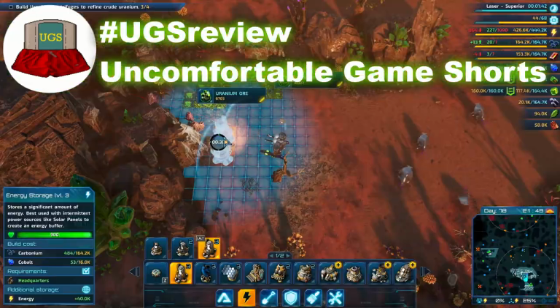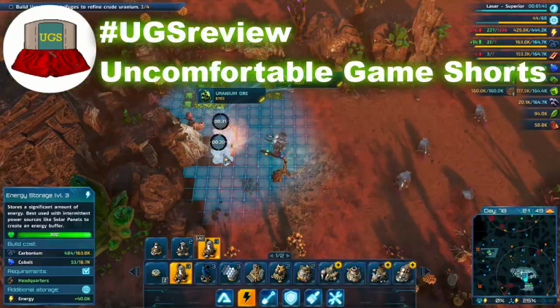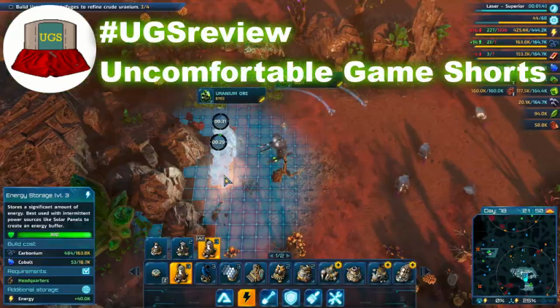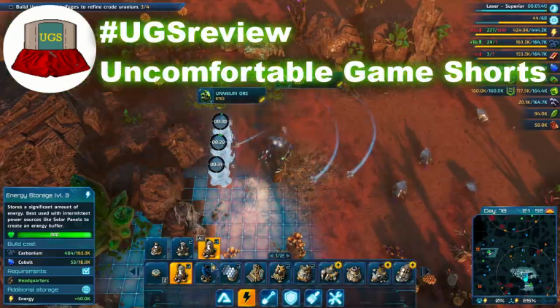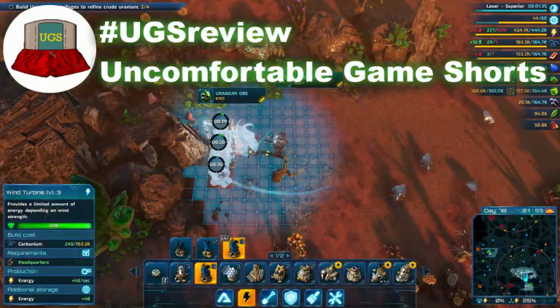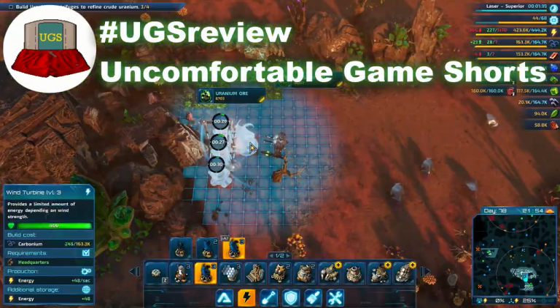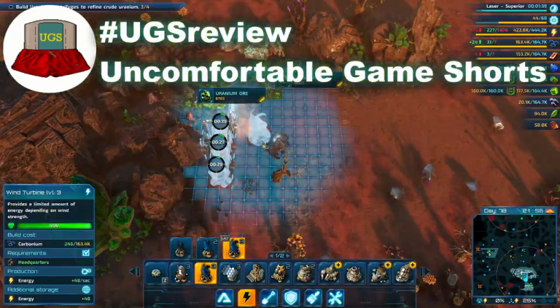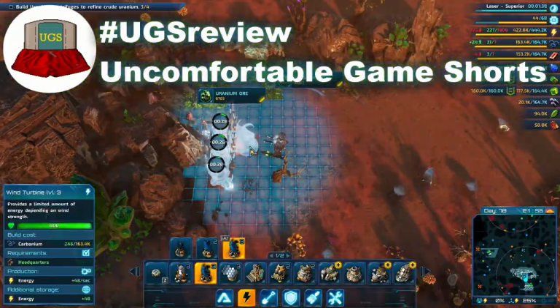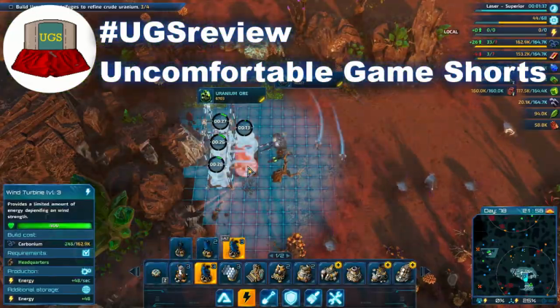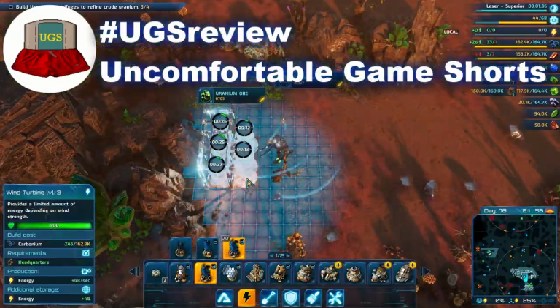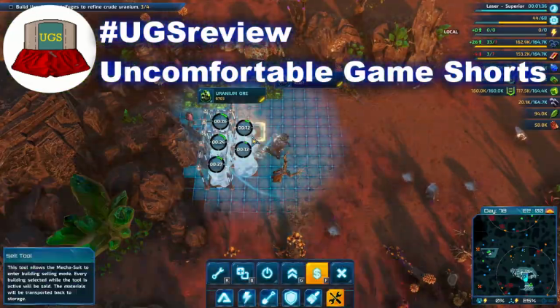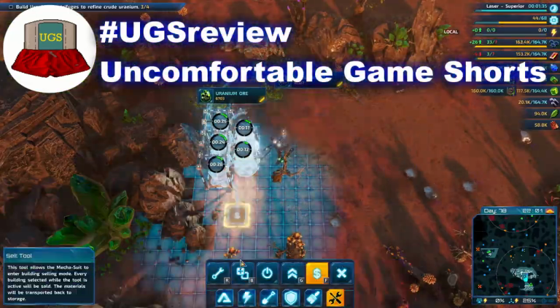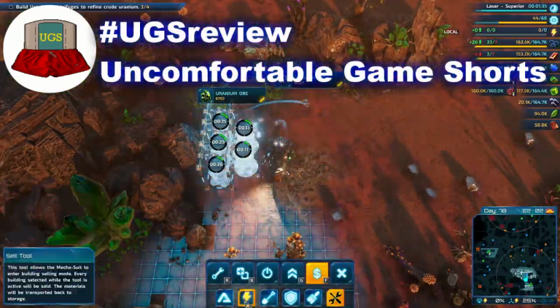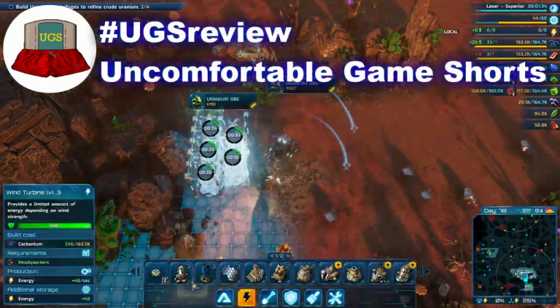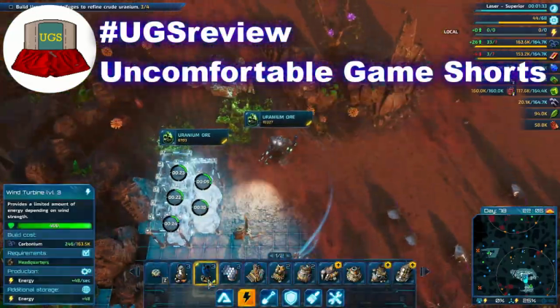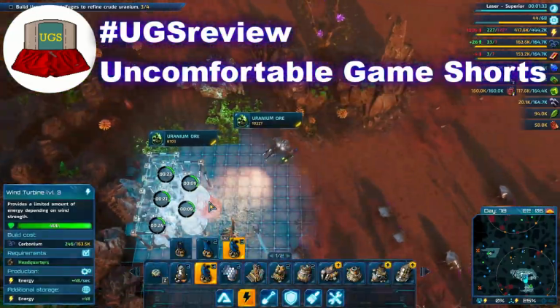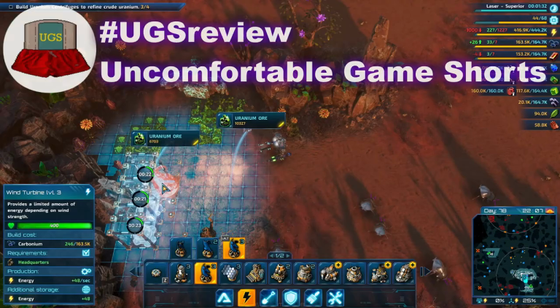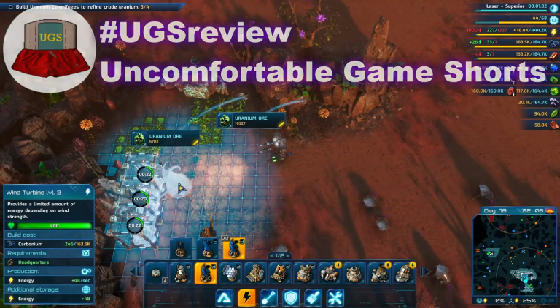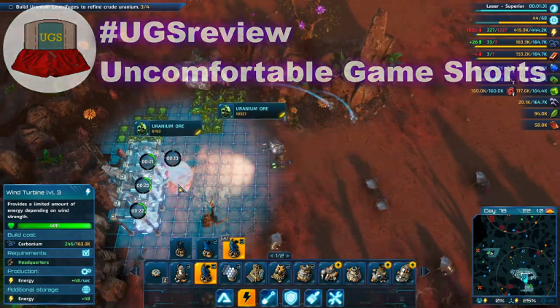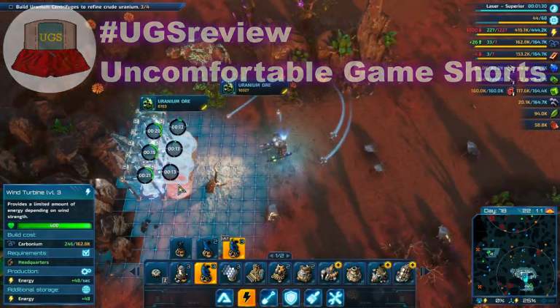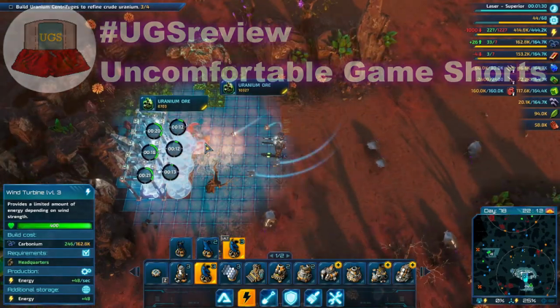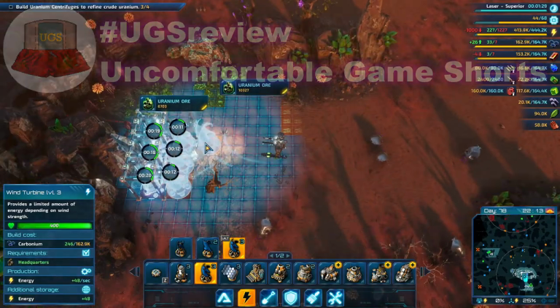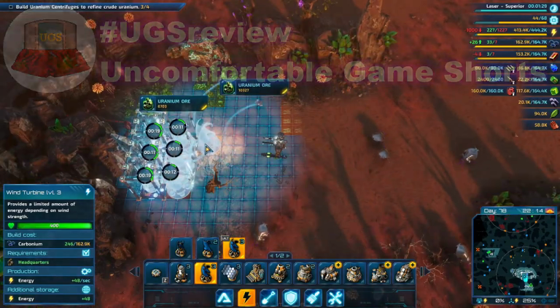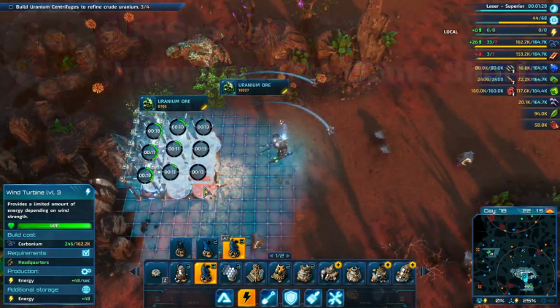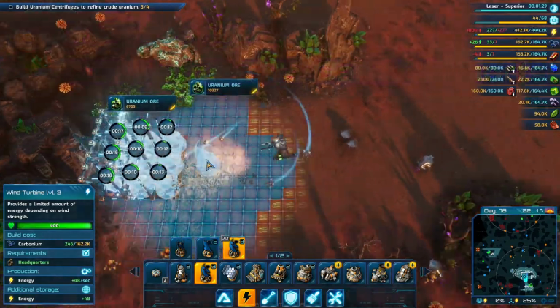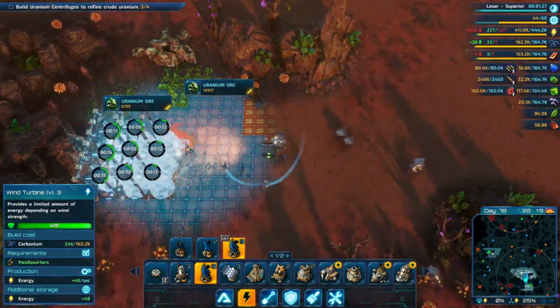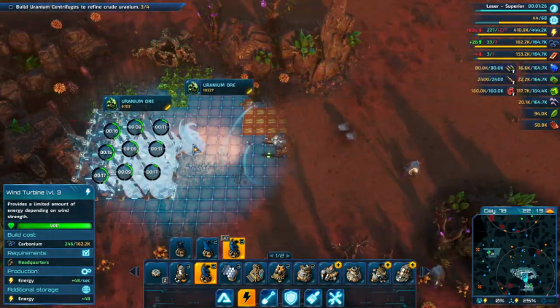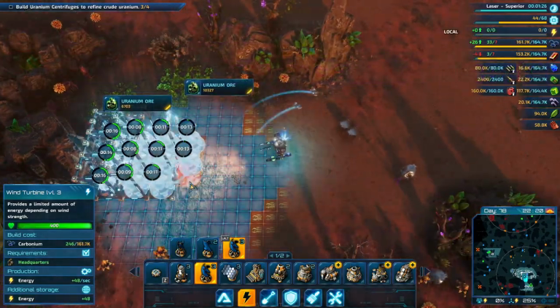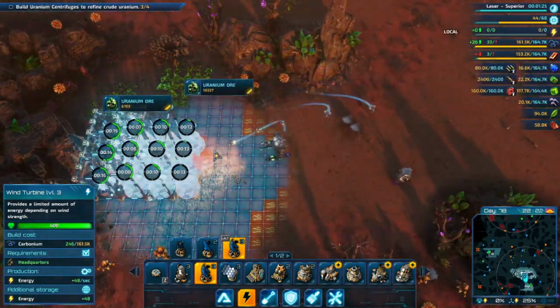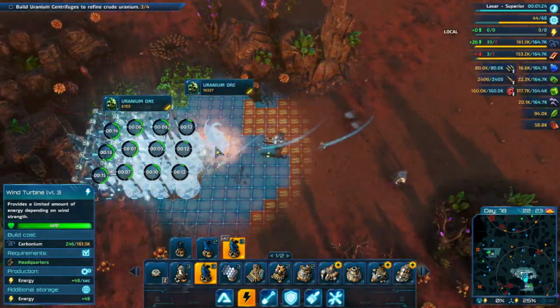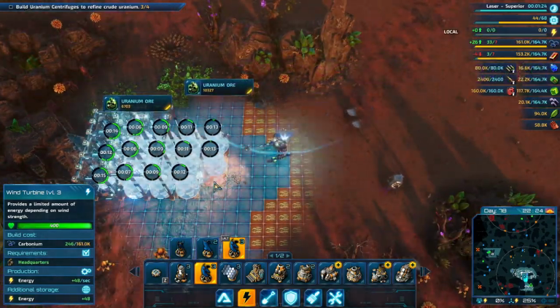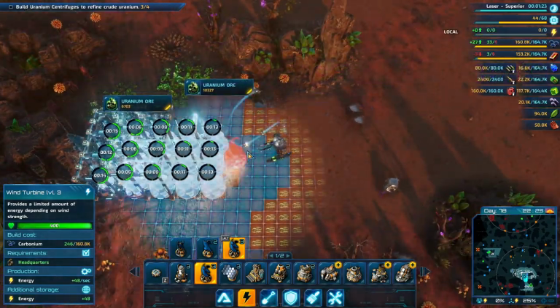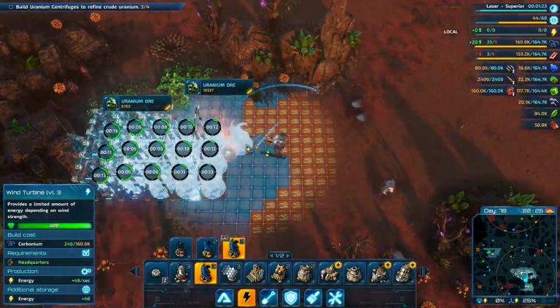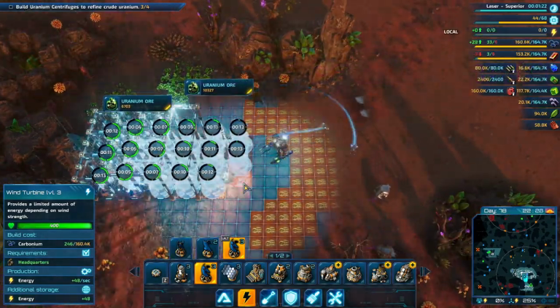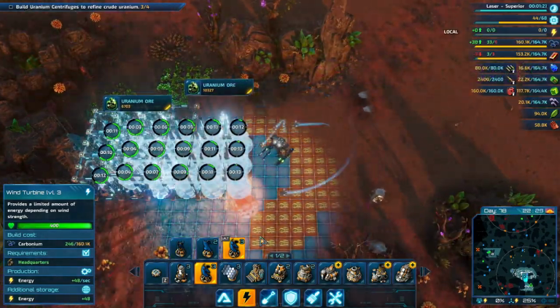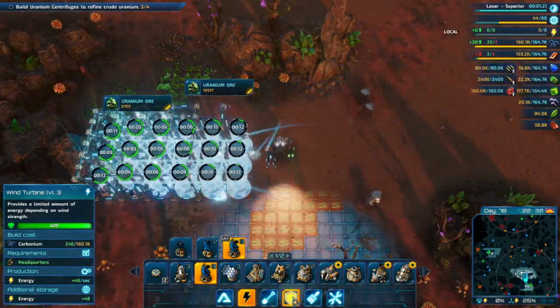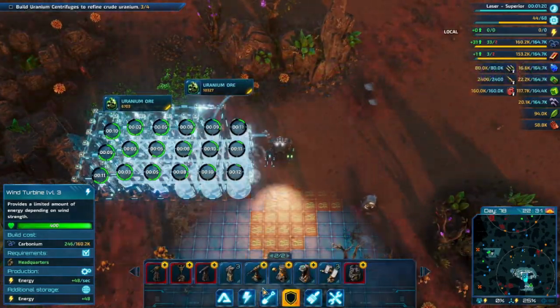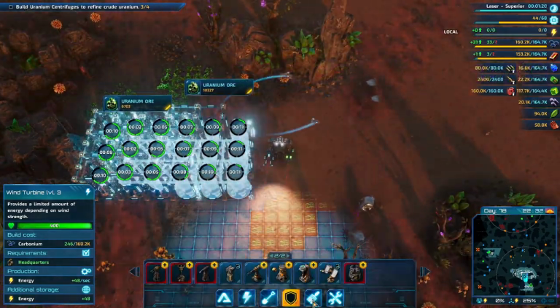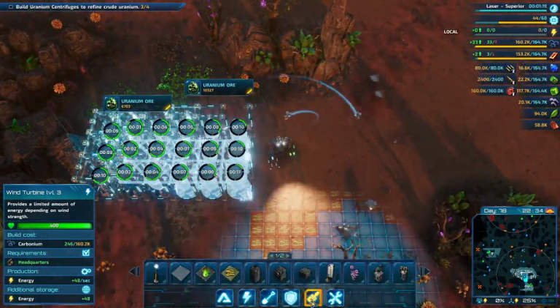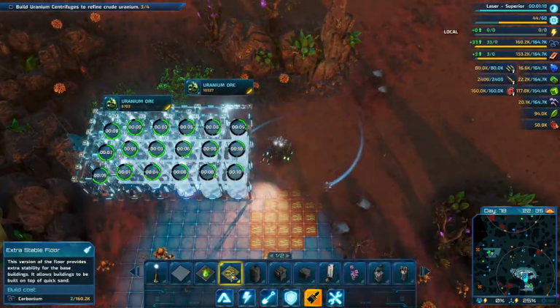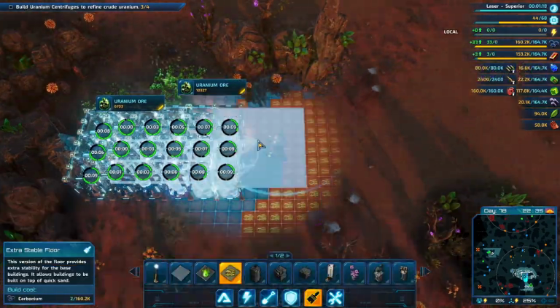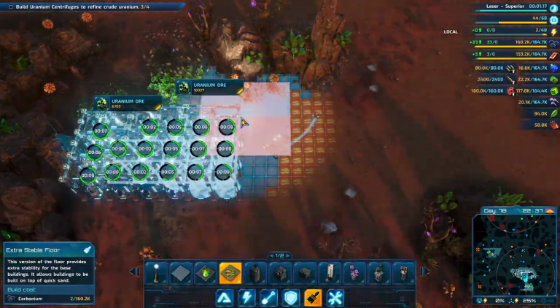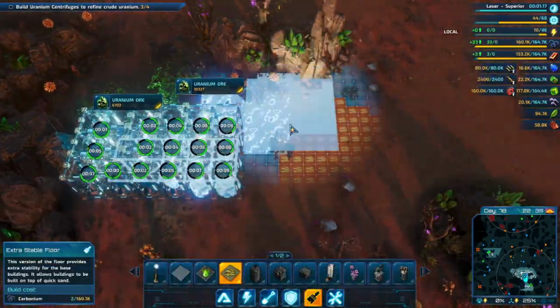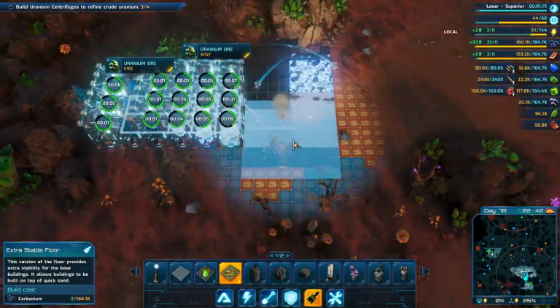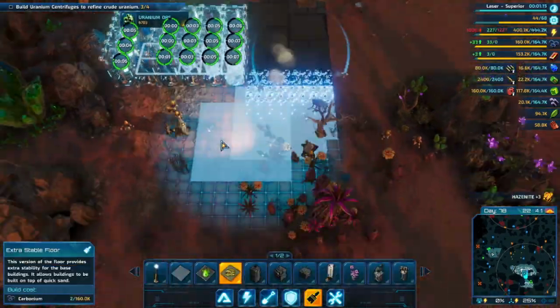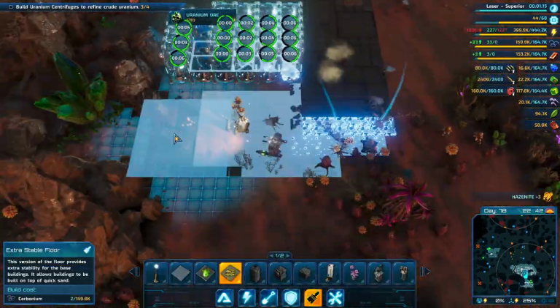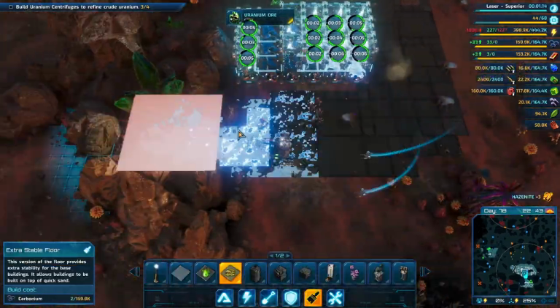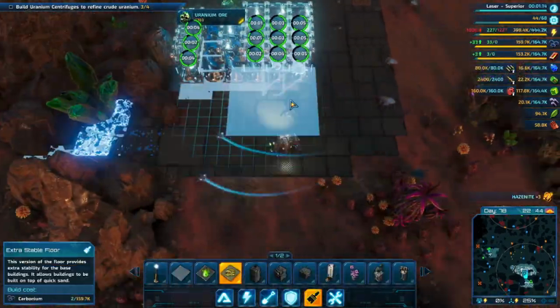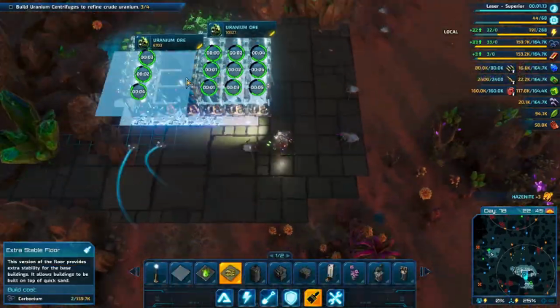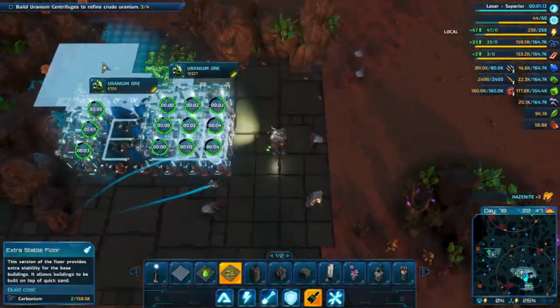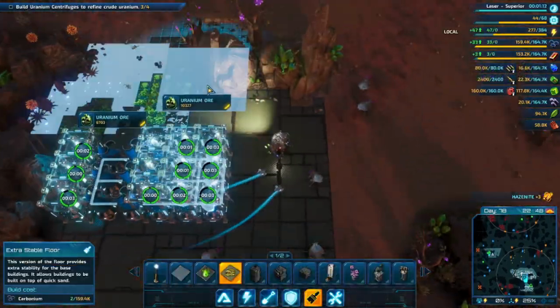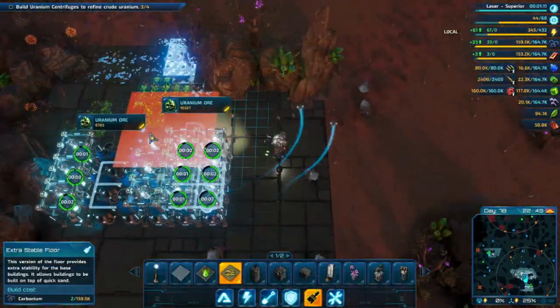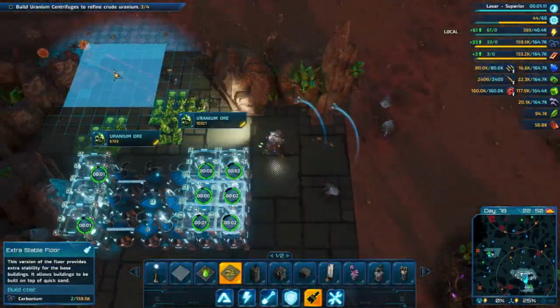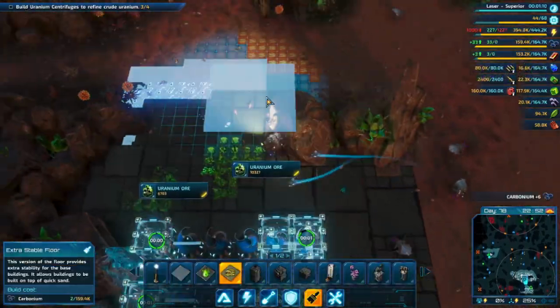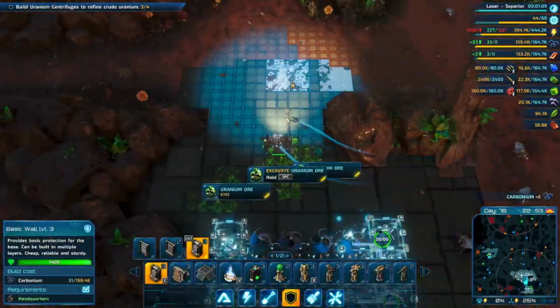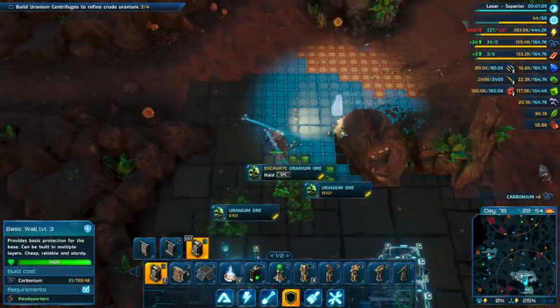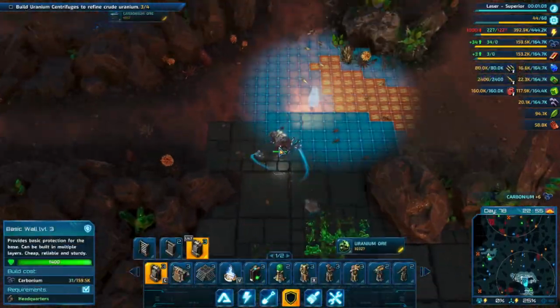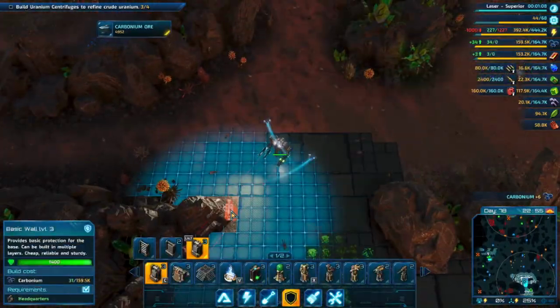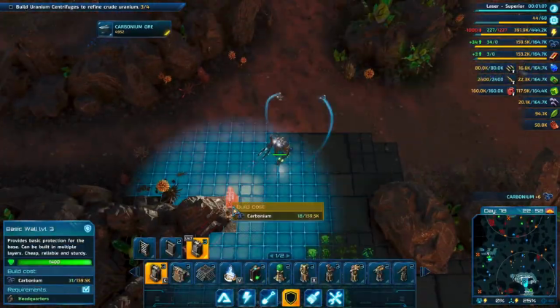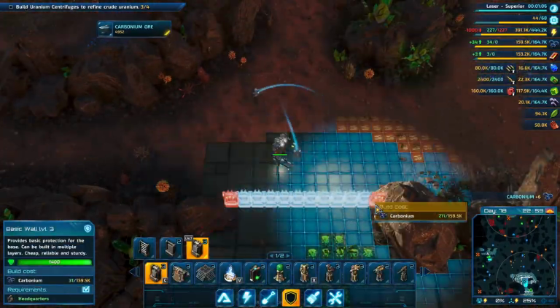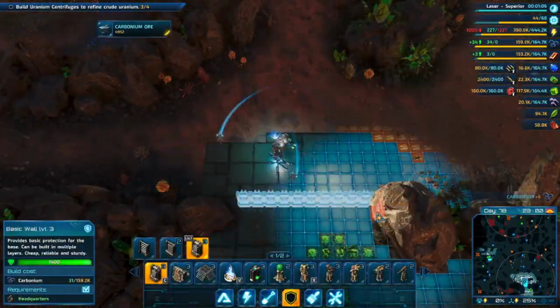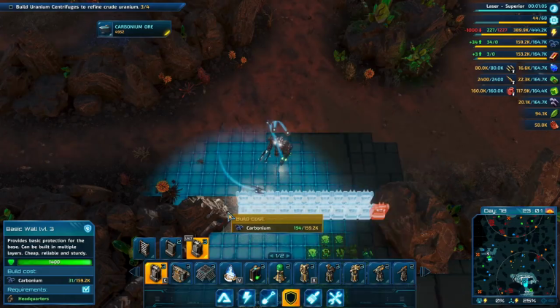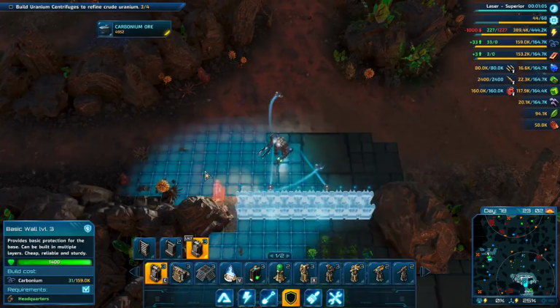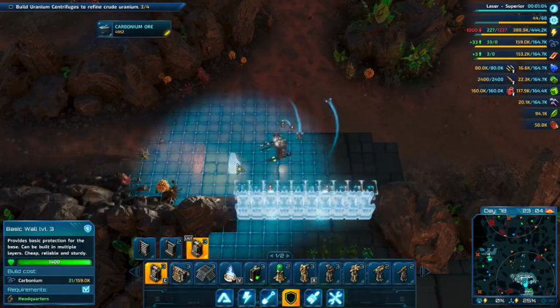Note that you don't need to connect distant parts of your base. If you find some resources, build up power to sustain that mining operation and set up new walls.